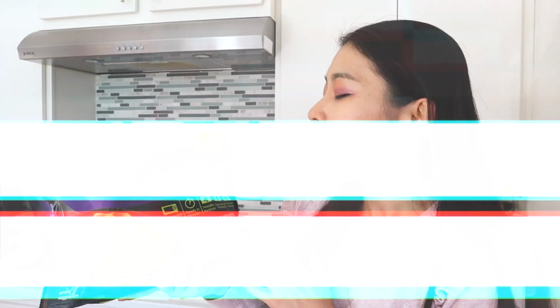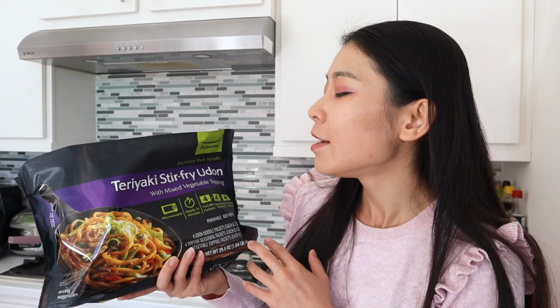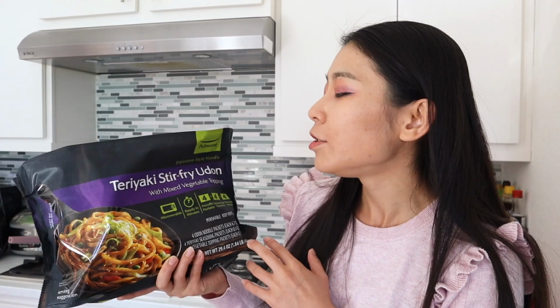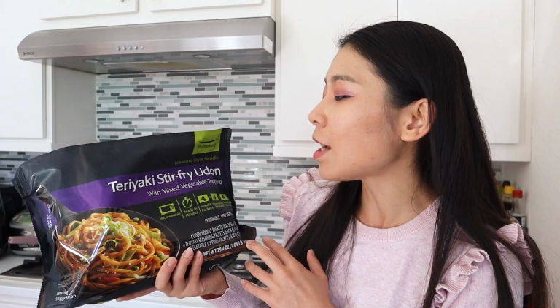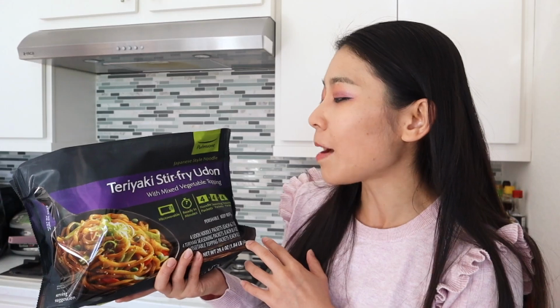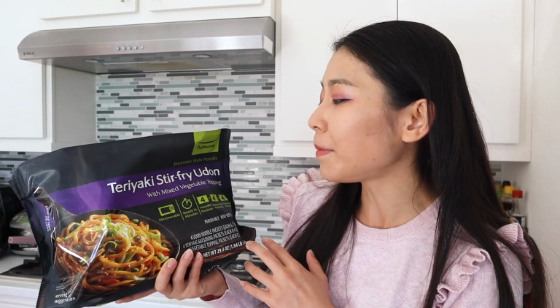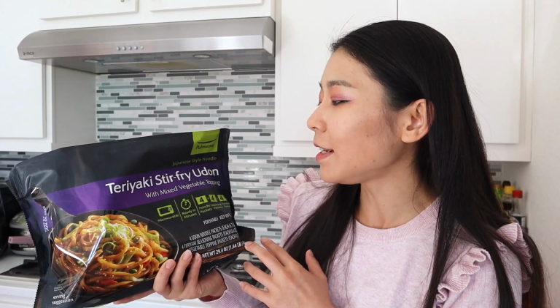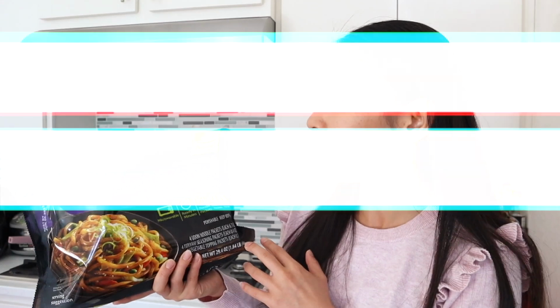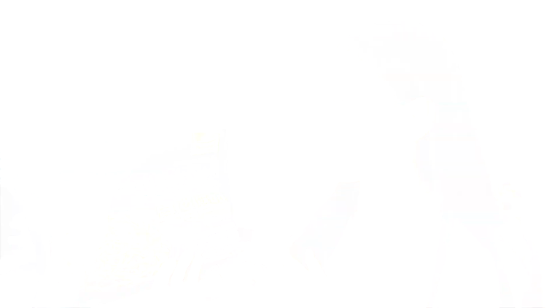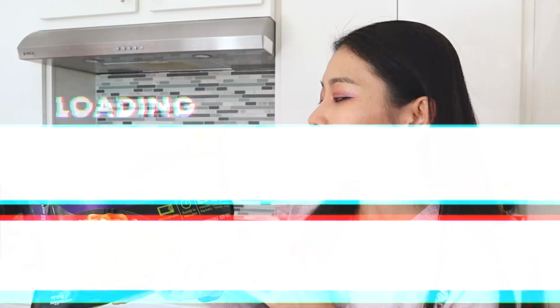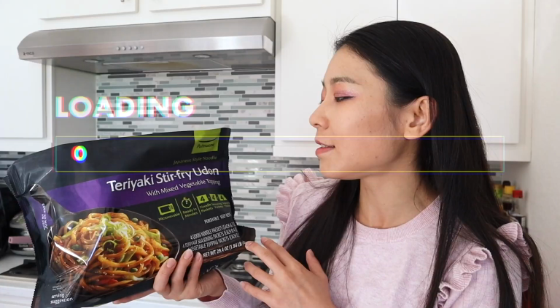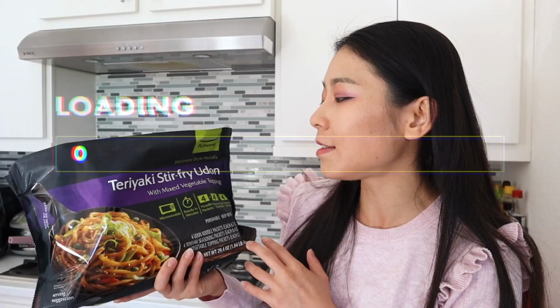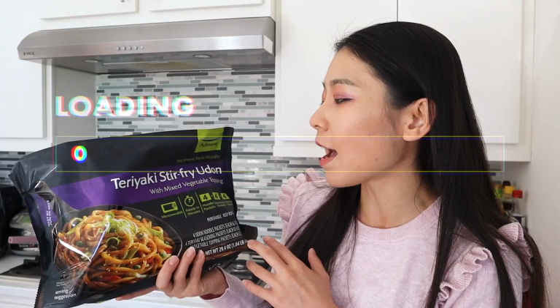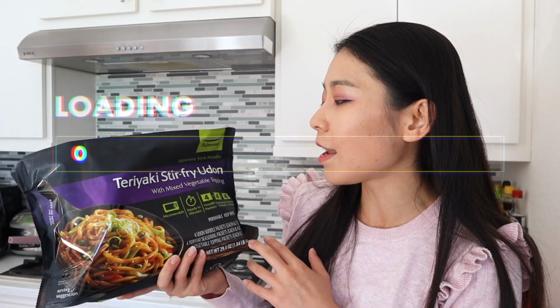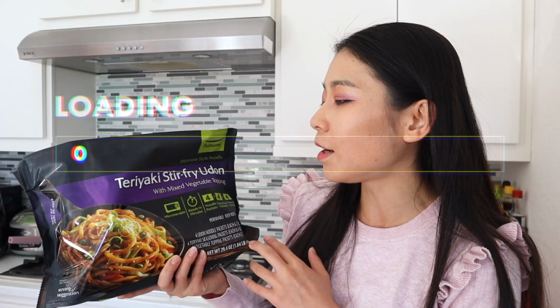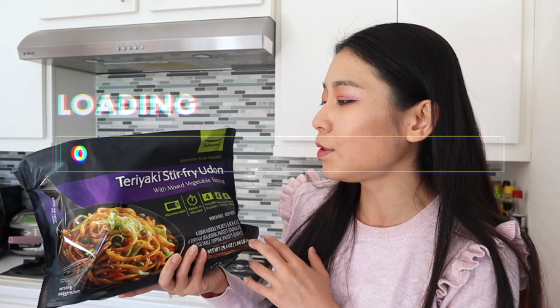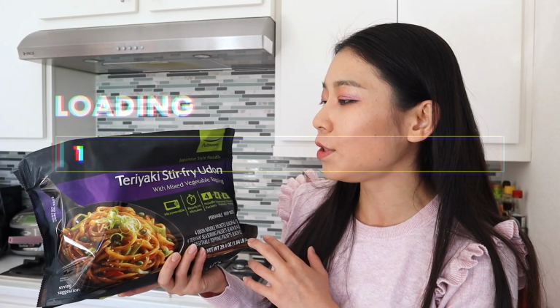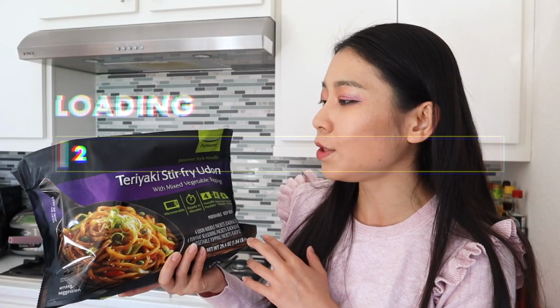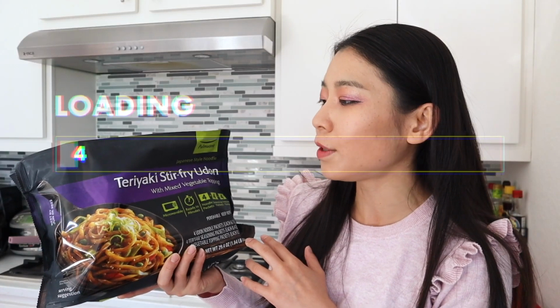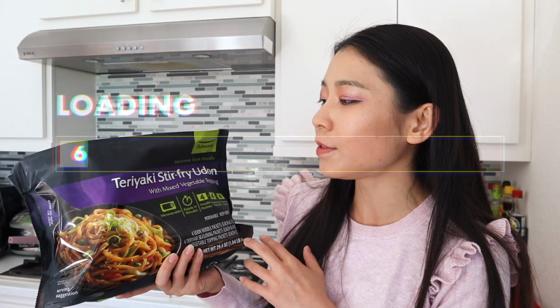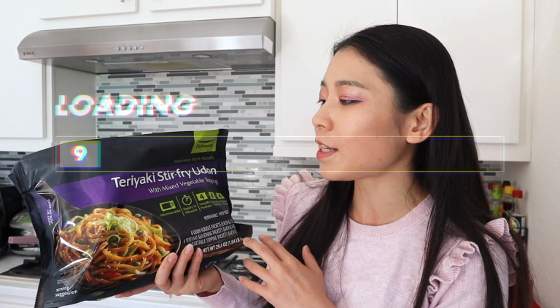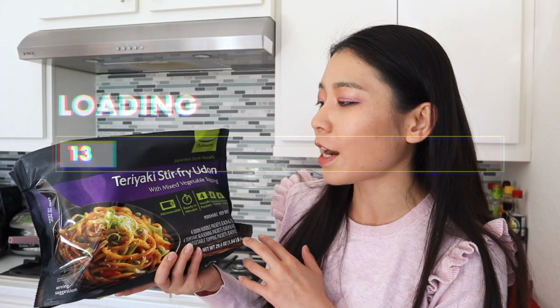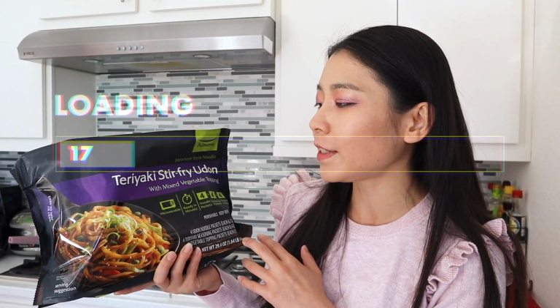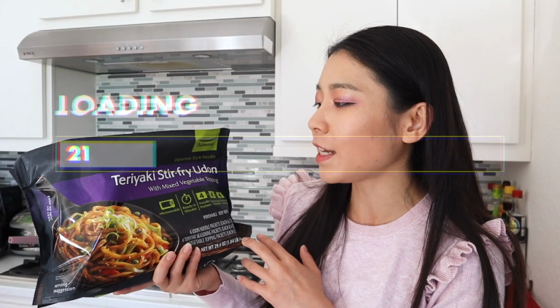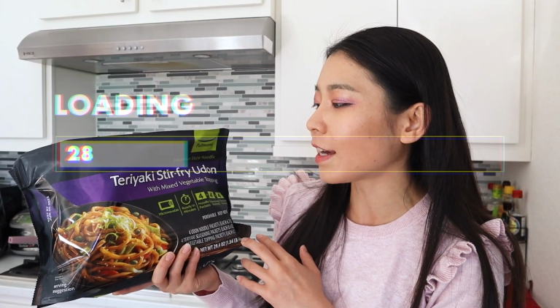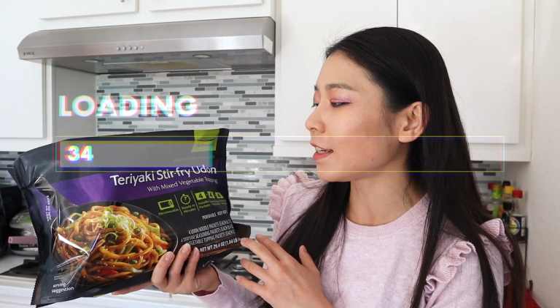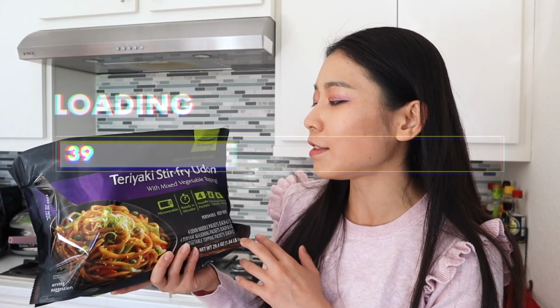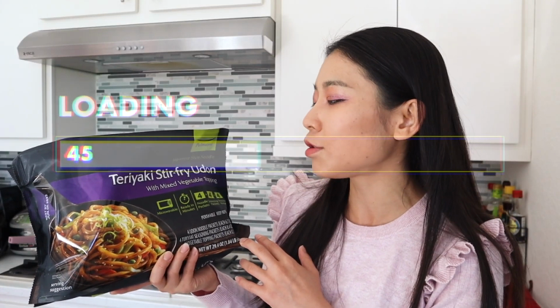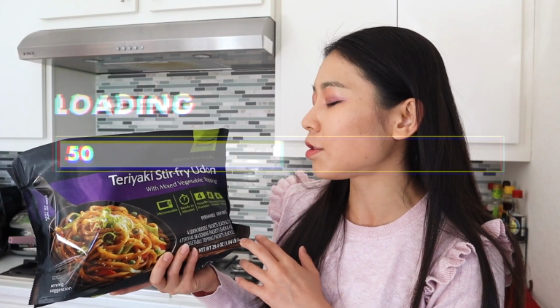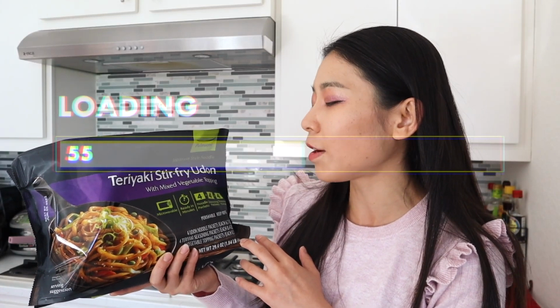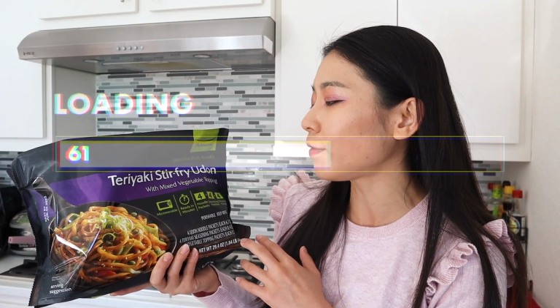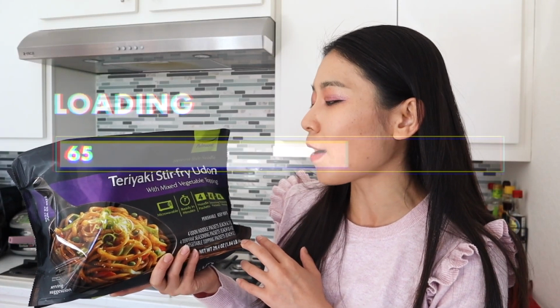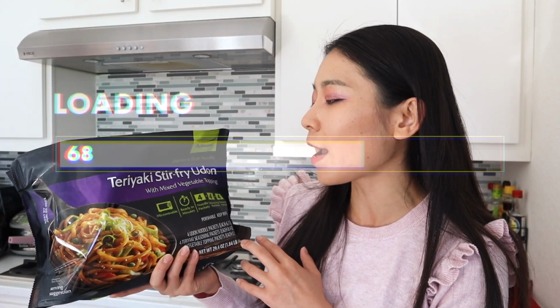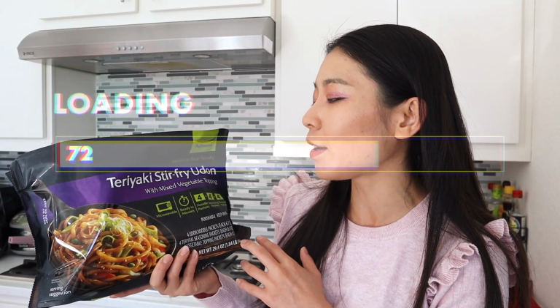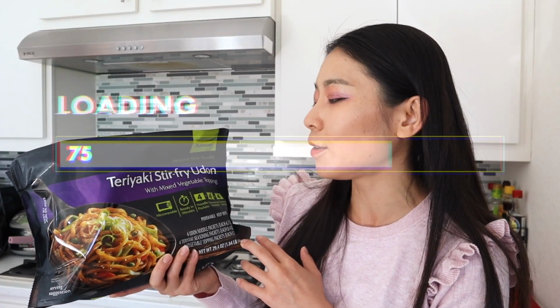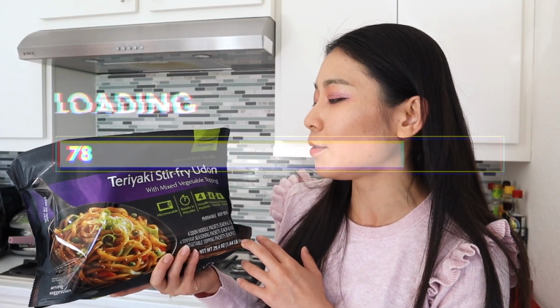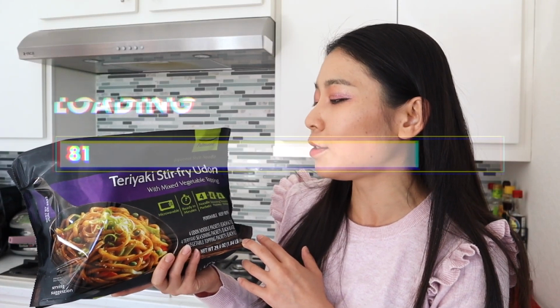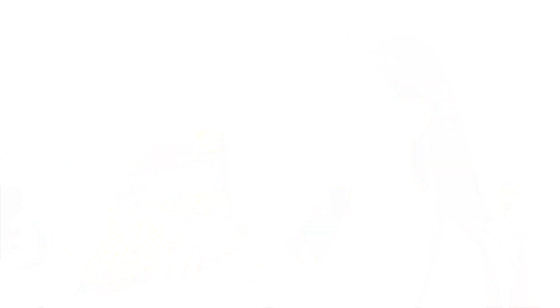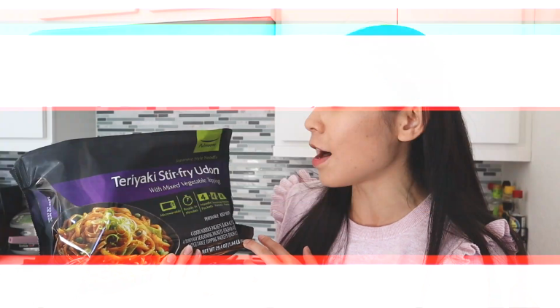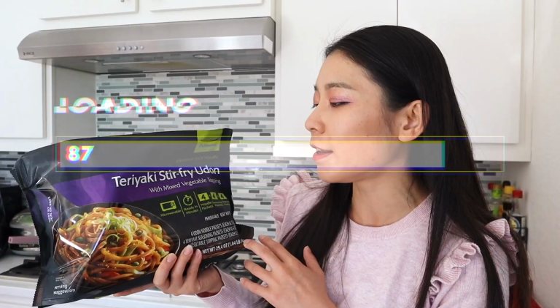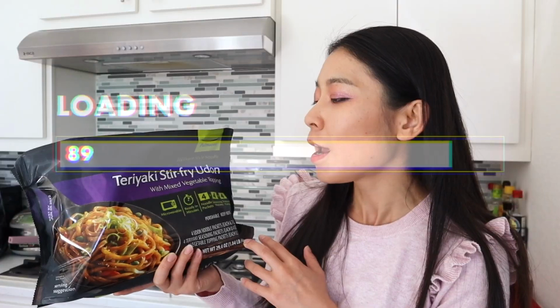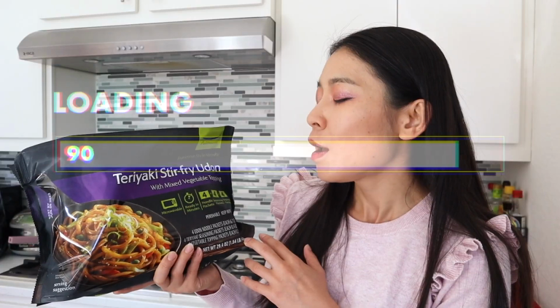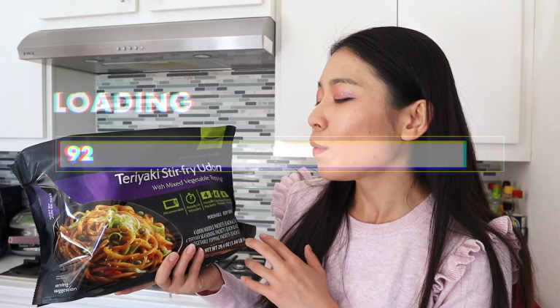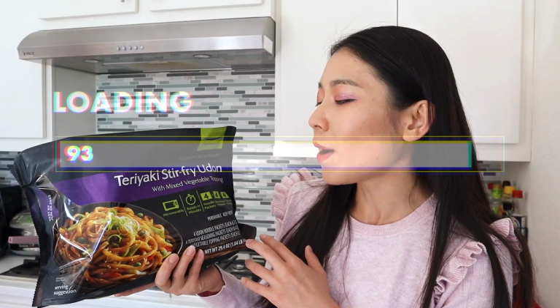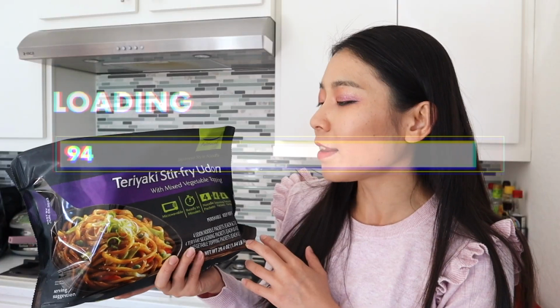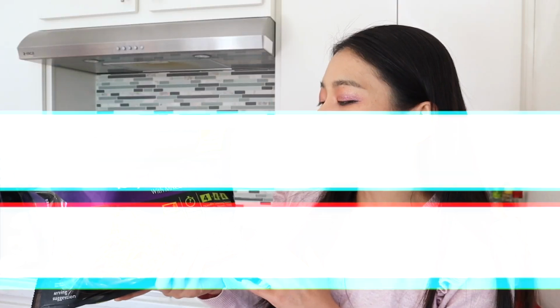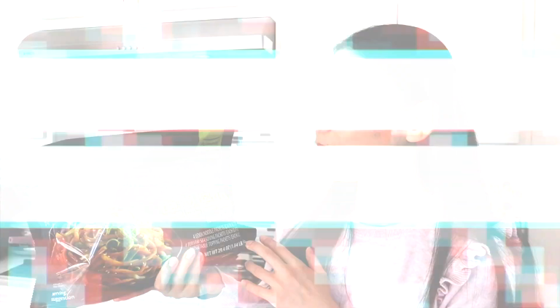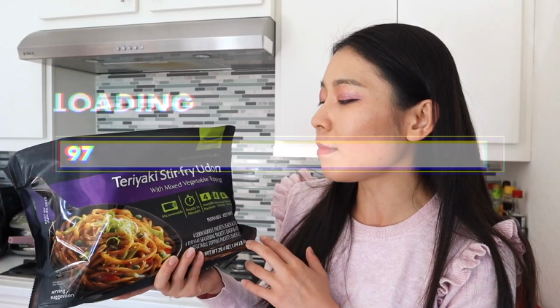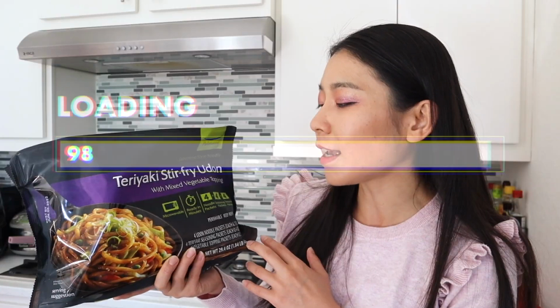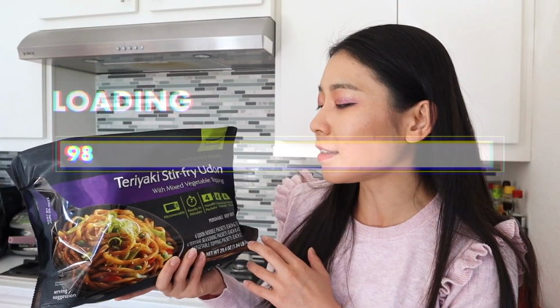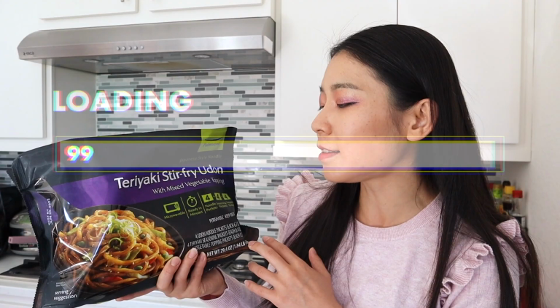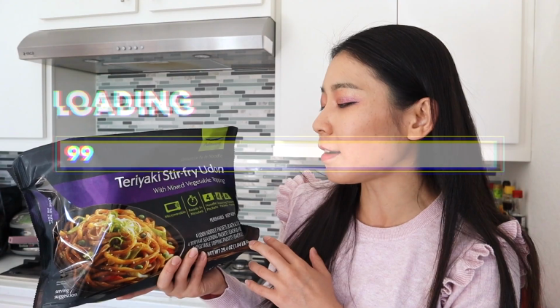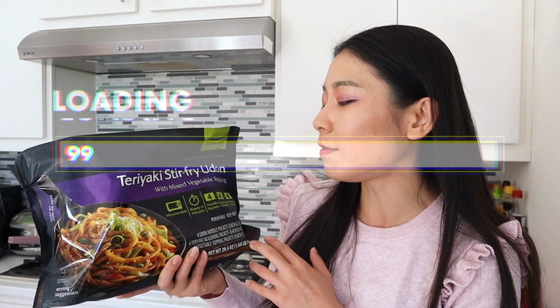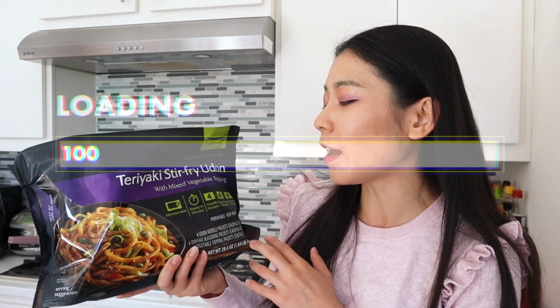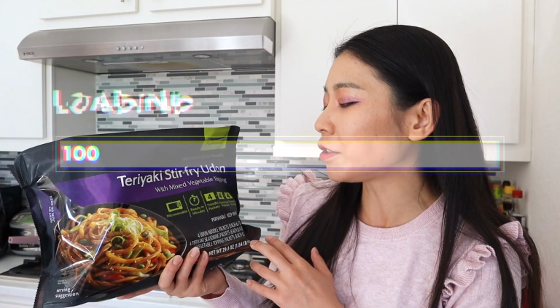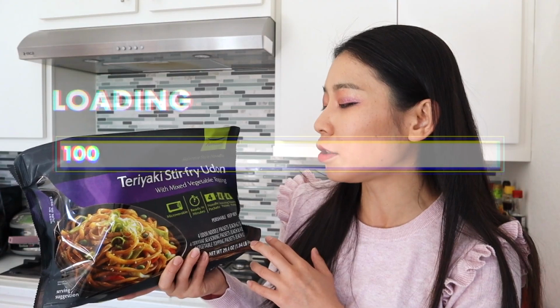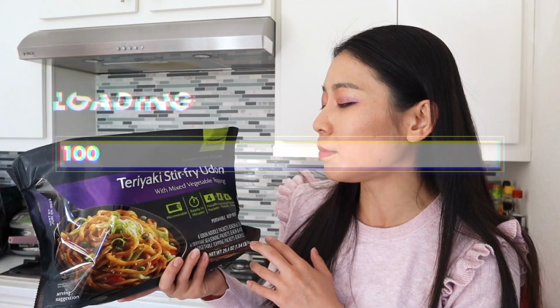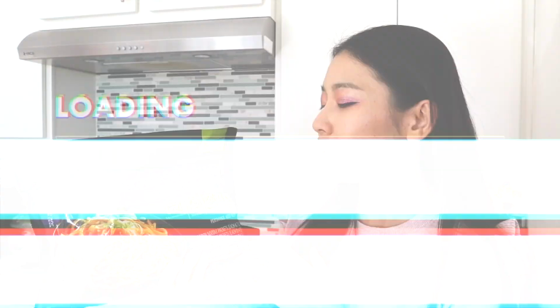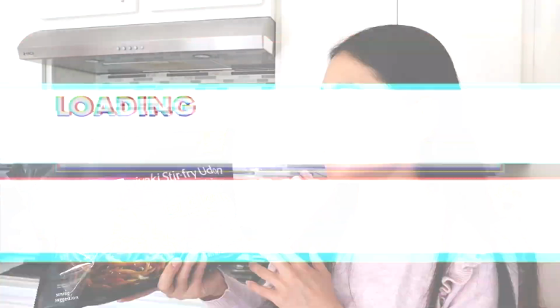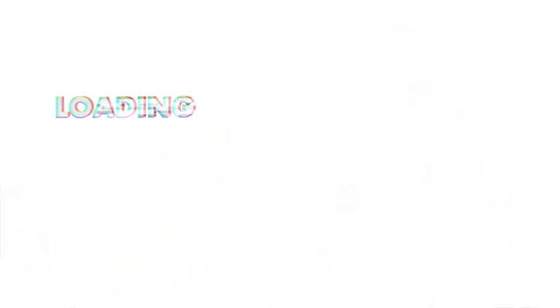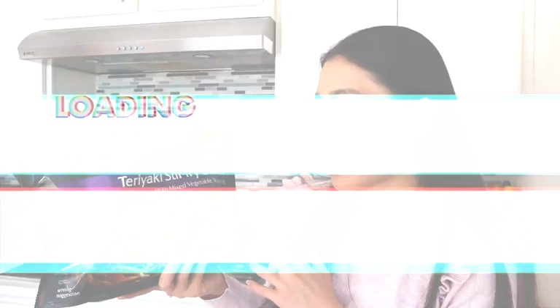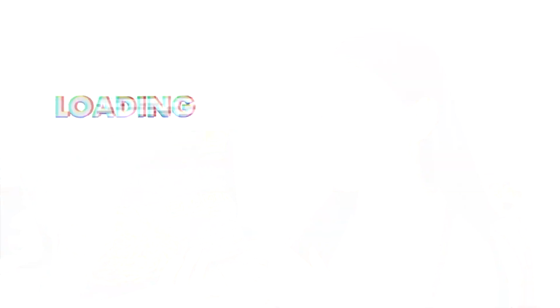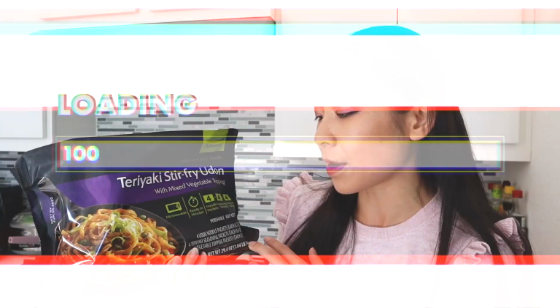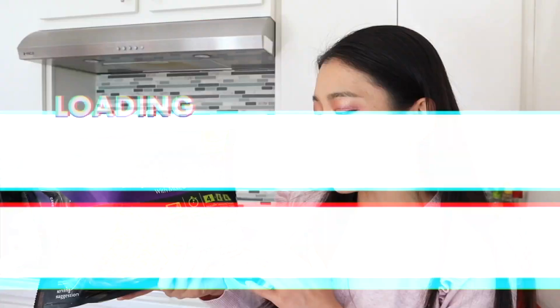Japanese style noodle teriyaki stir-fry udon with mixed vegetable topping.